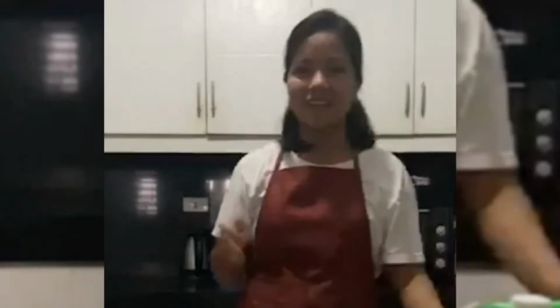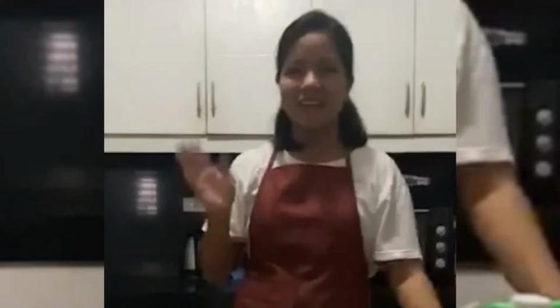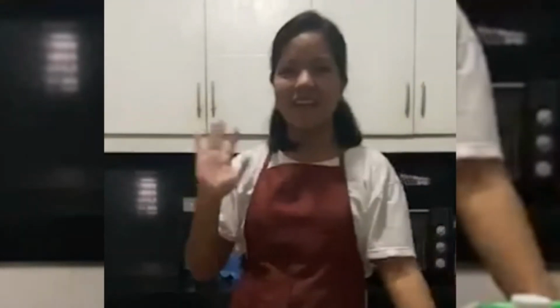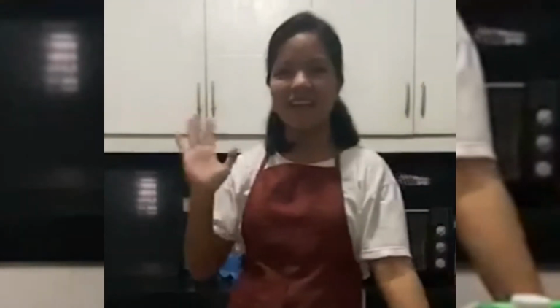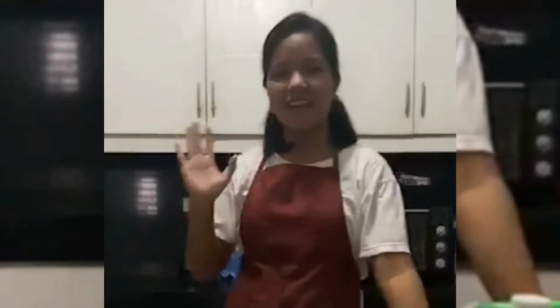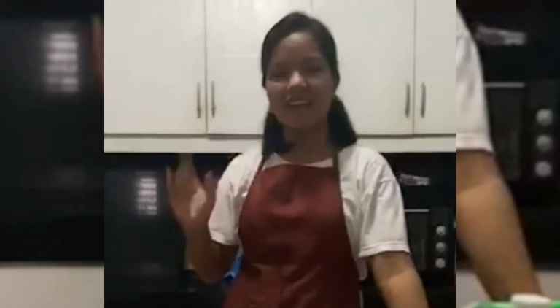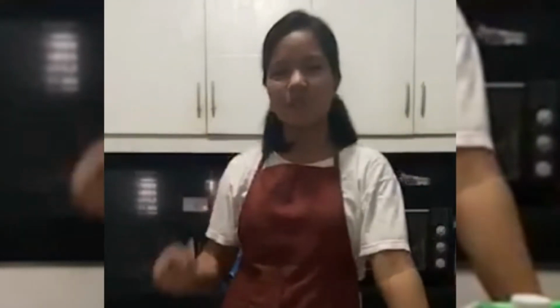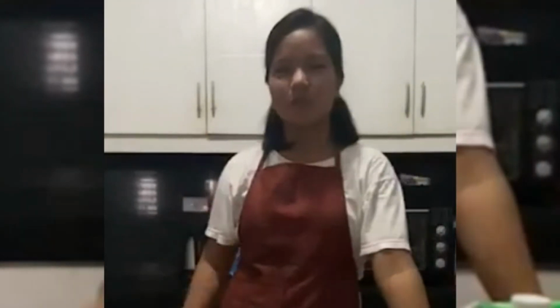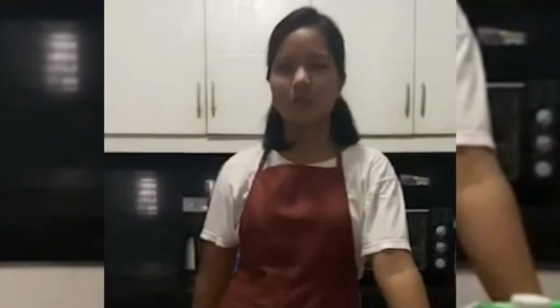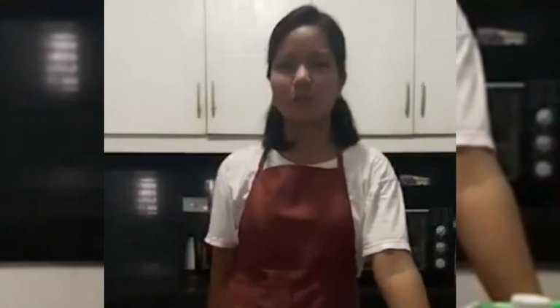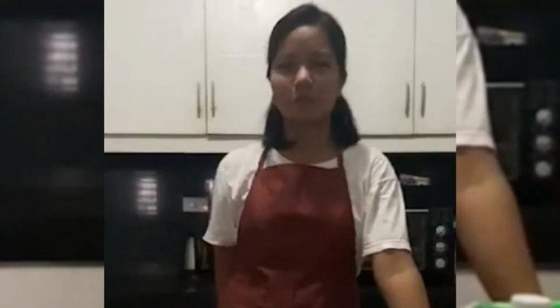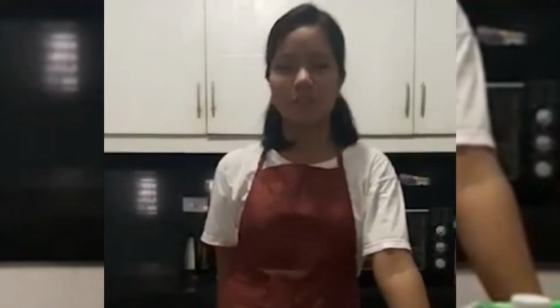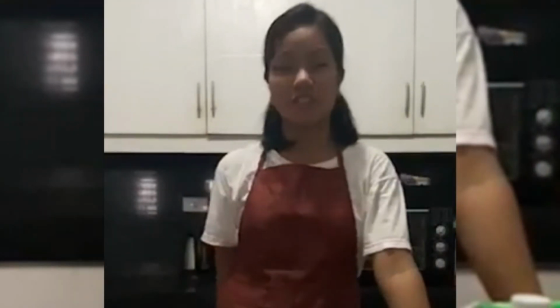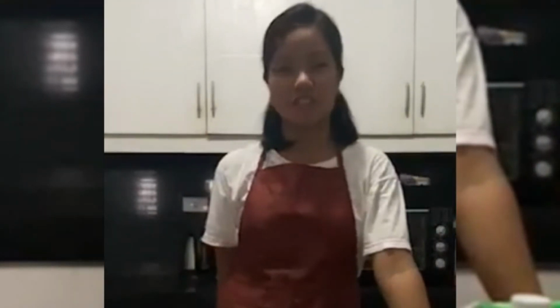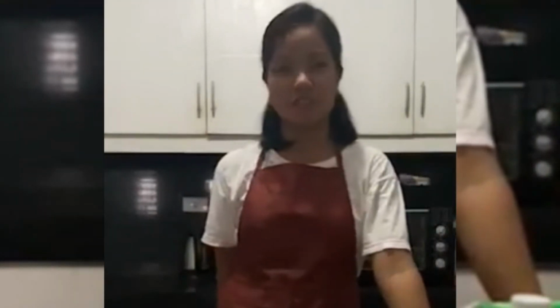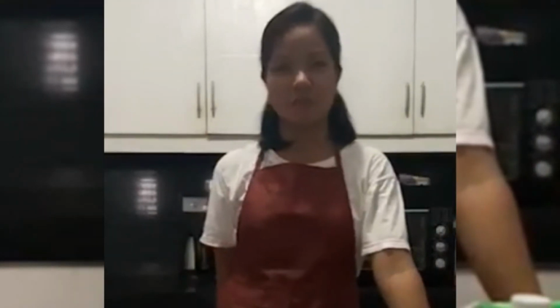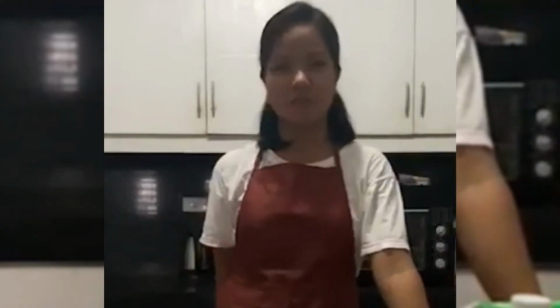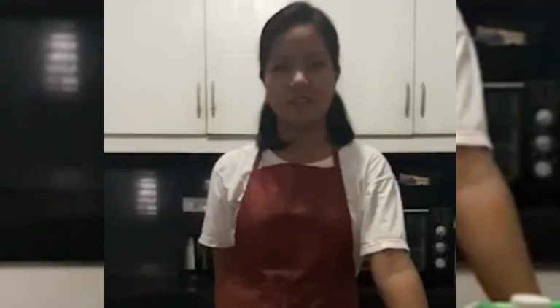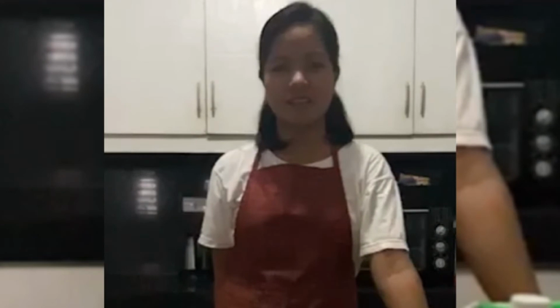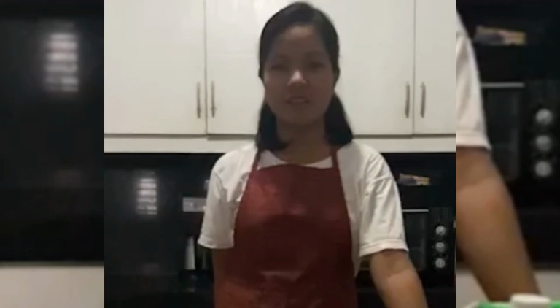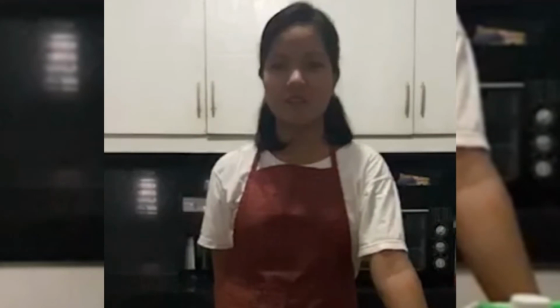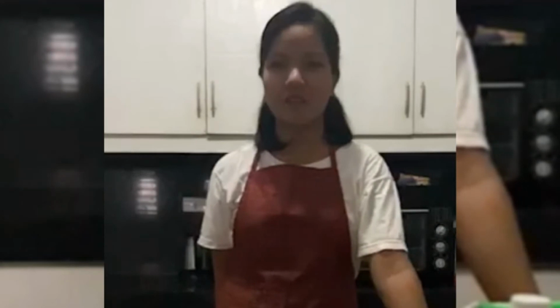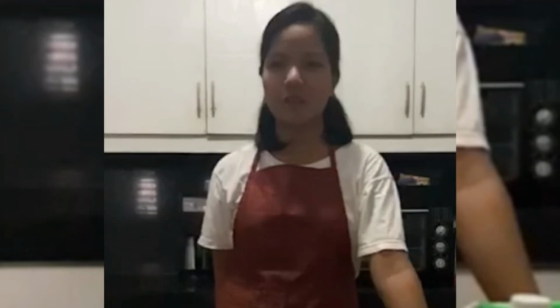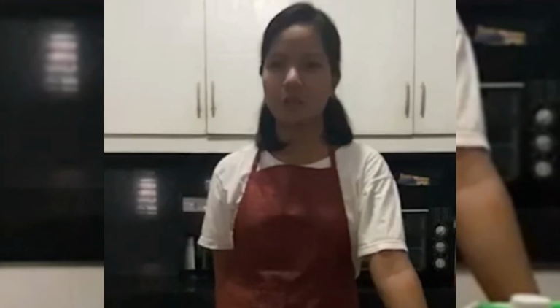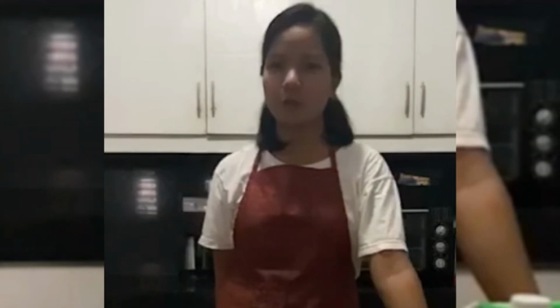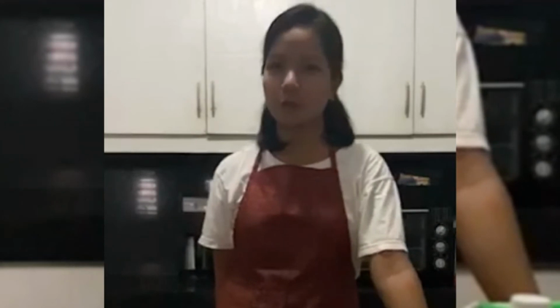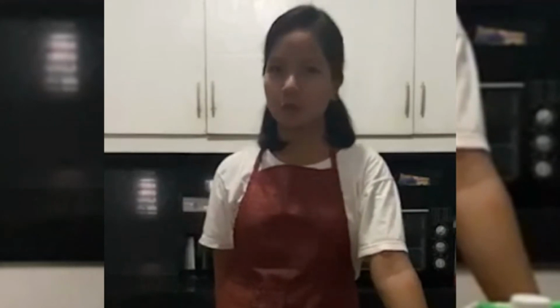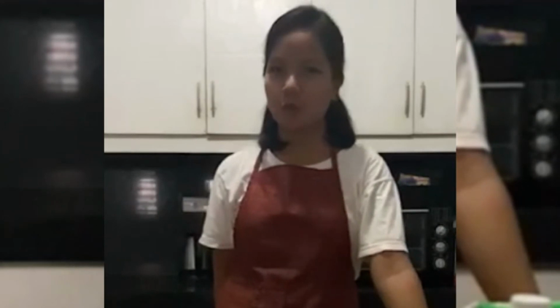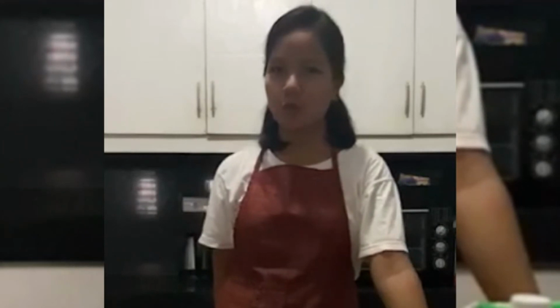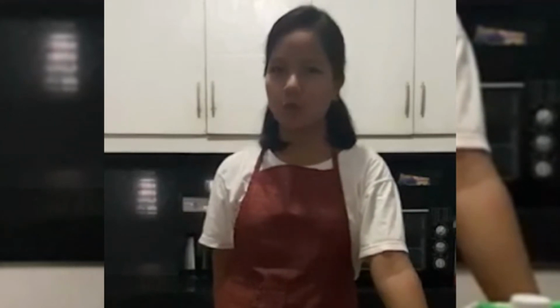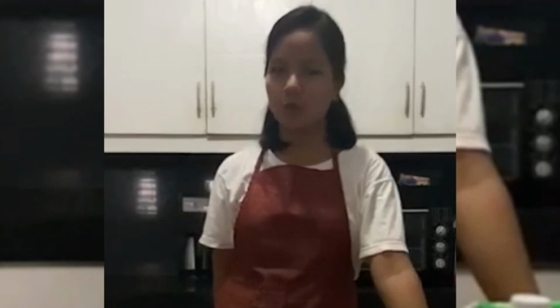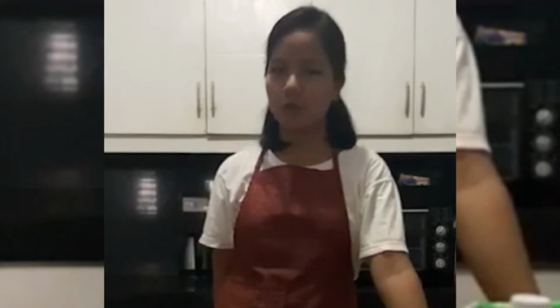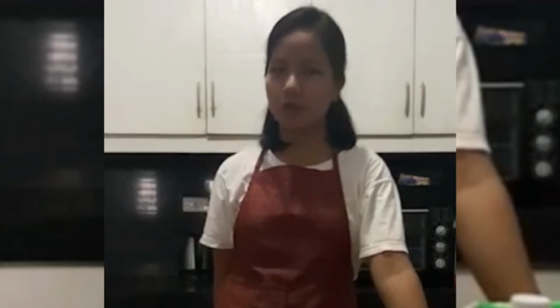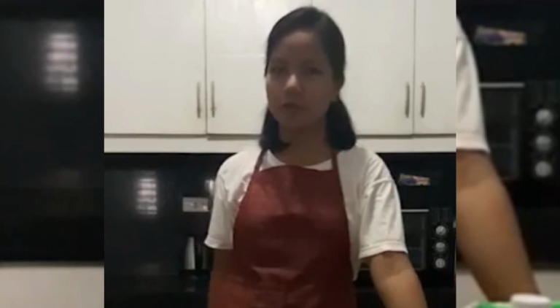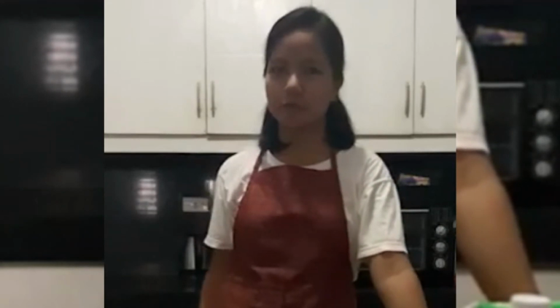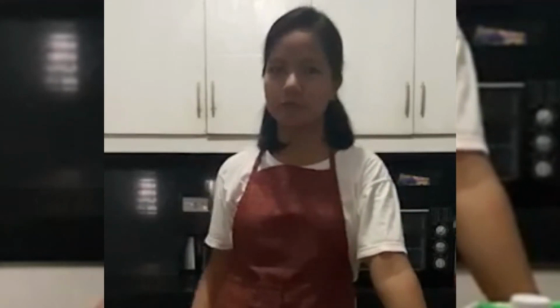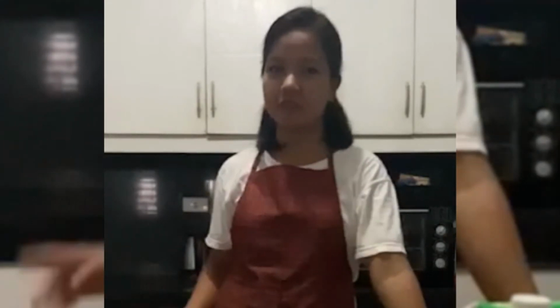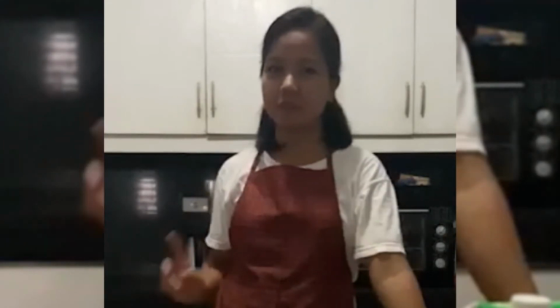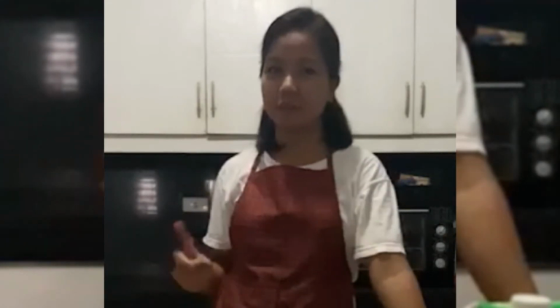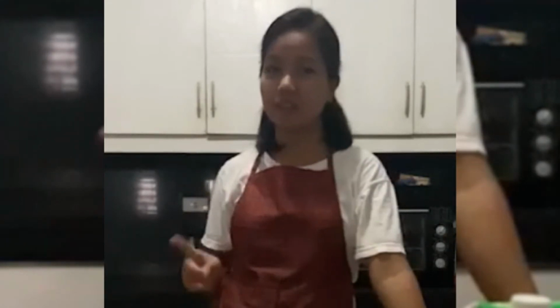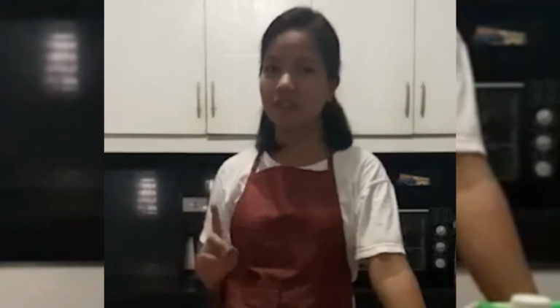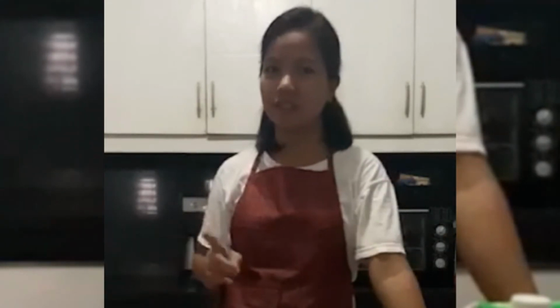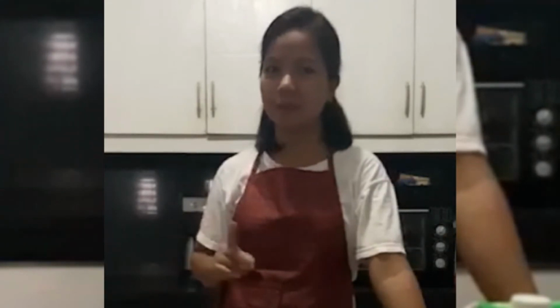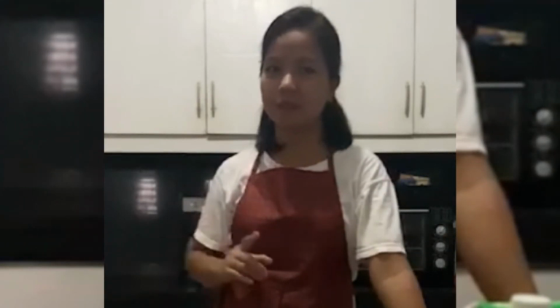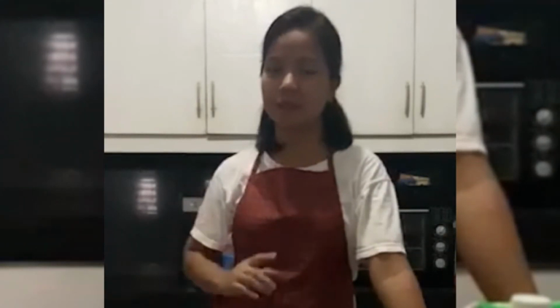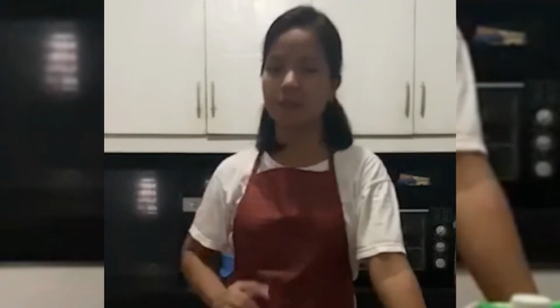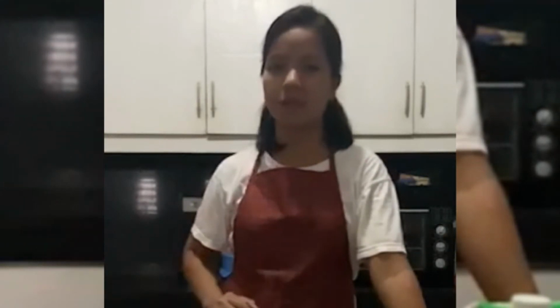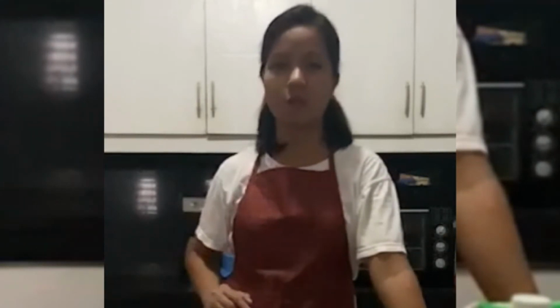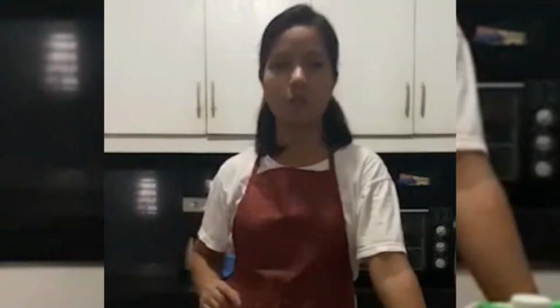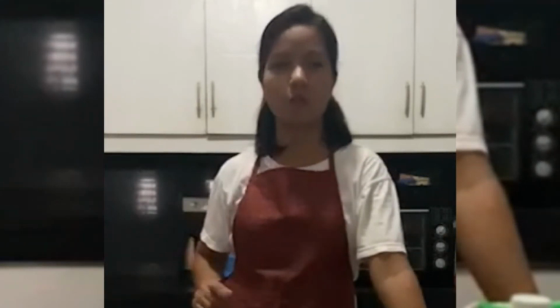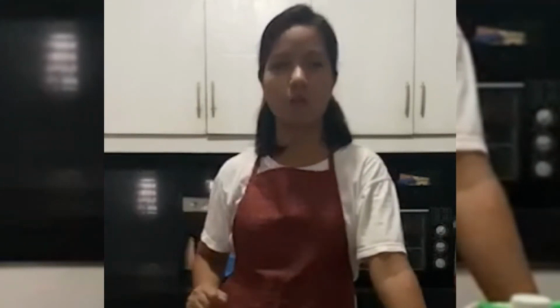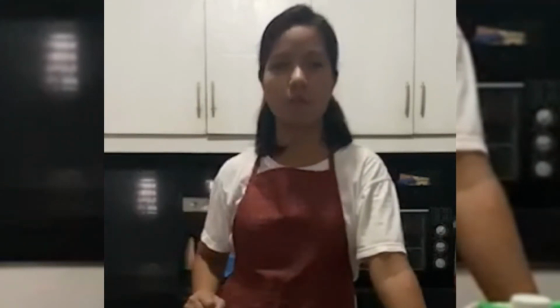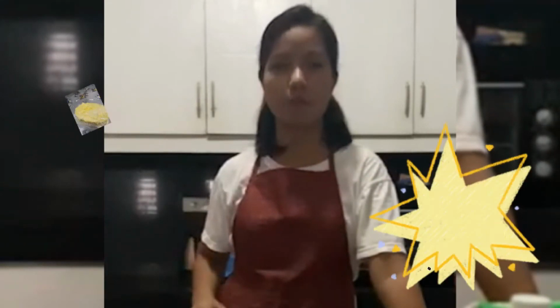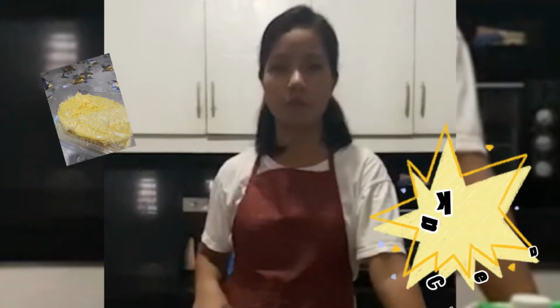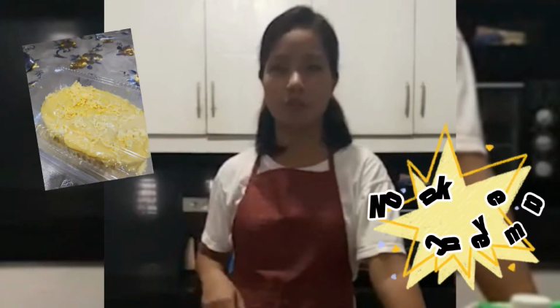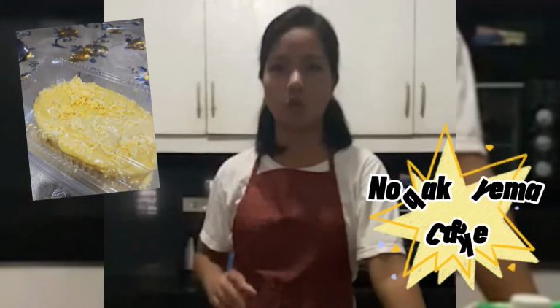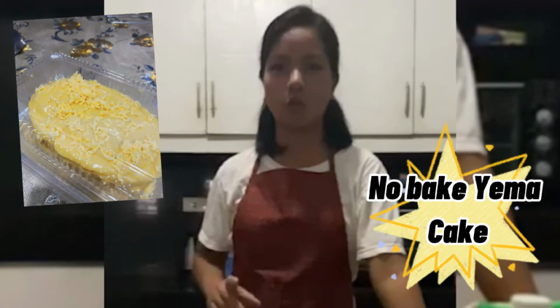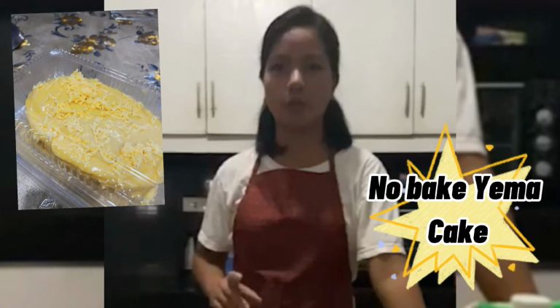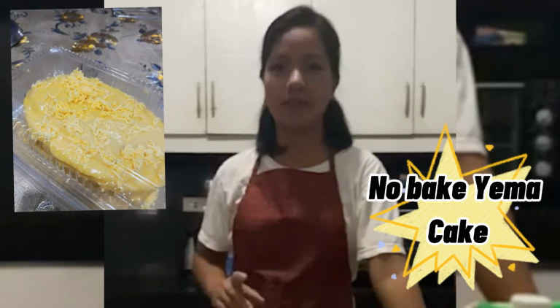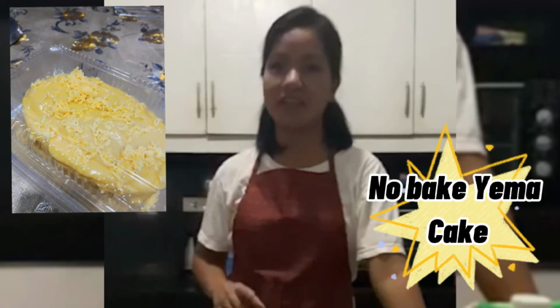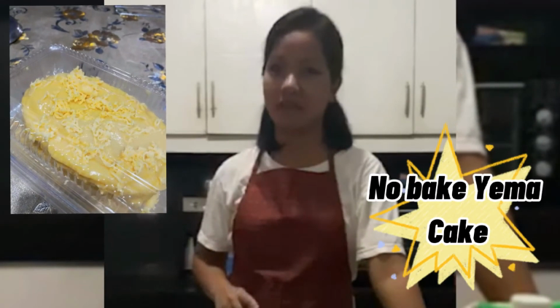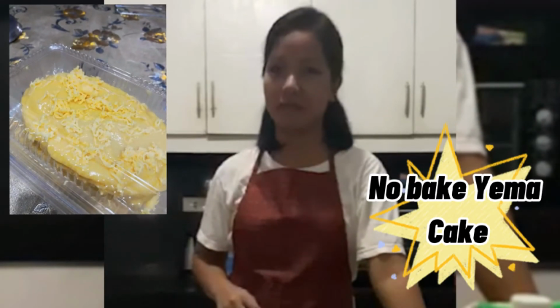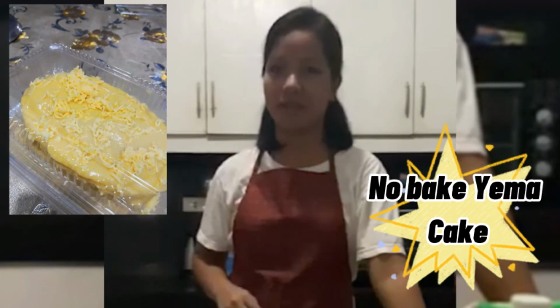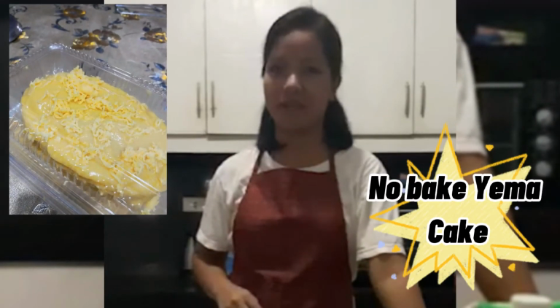Hi guys! Welcome to my kitchen vlog. So, ngayon po, tuturuan ko po kayo ng tipid tips para gumawa po ng no-bake yamake (cake).